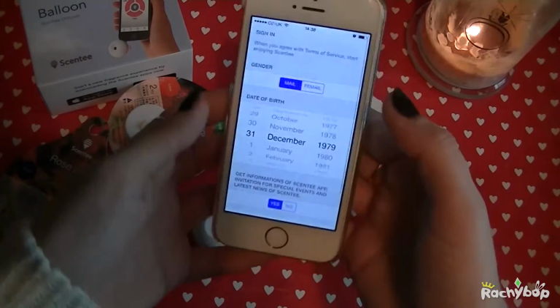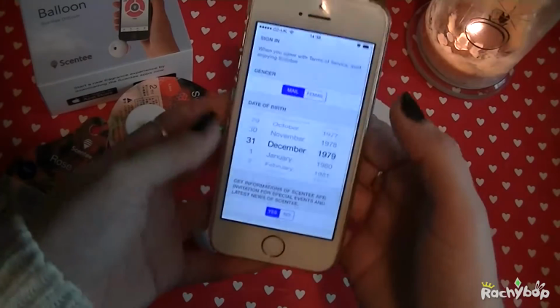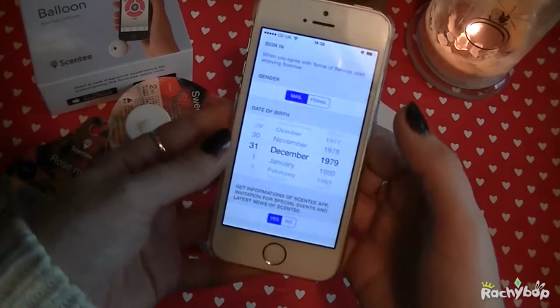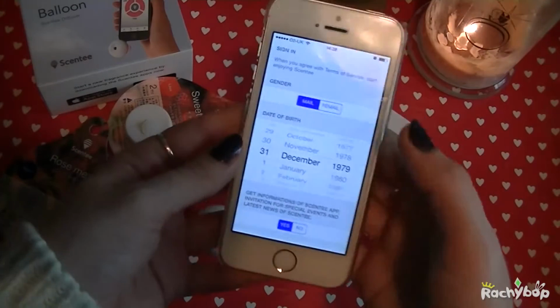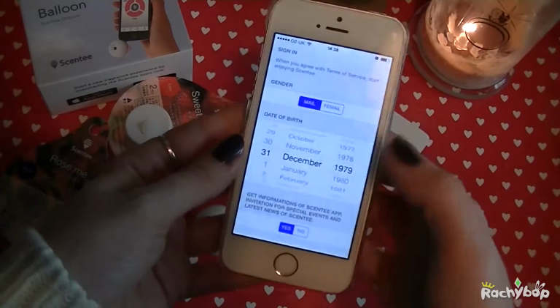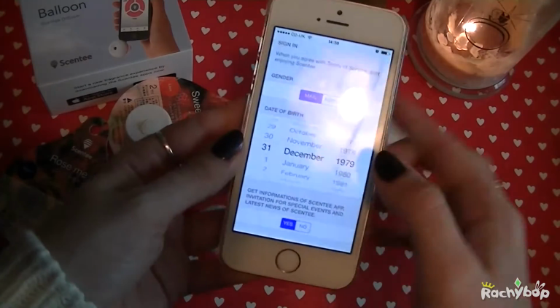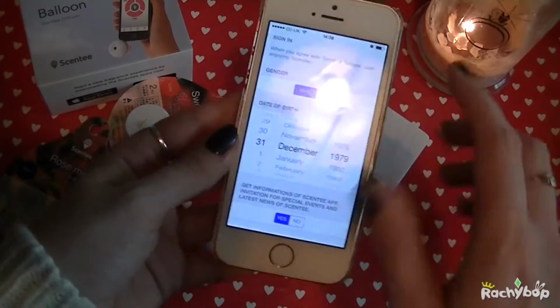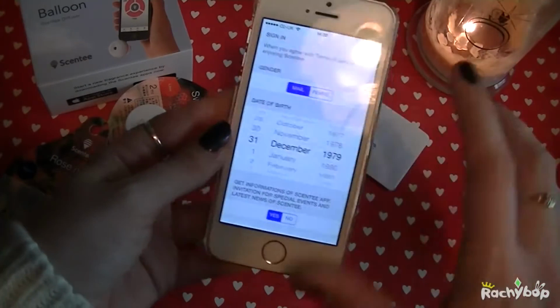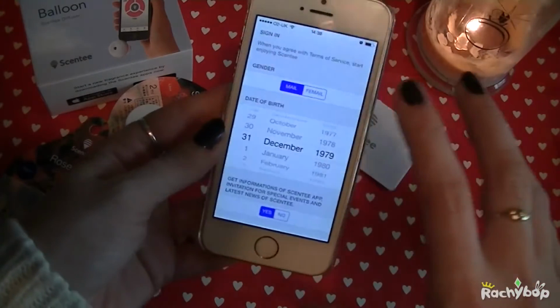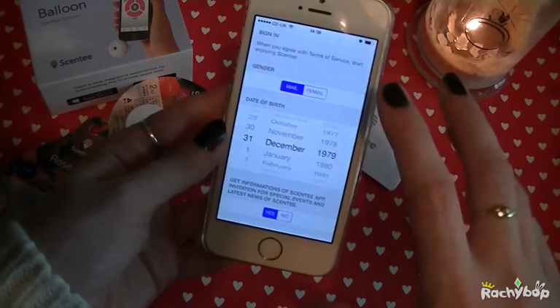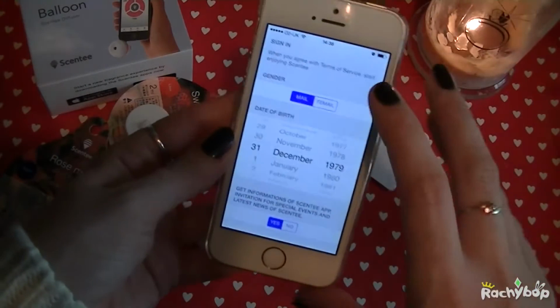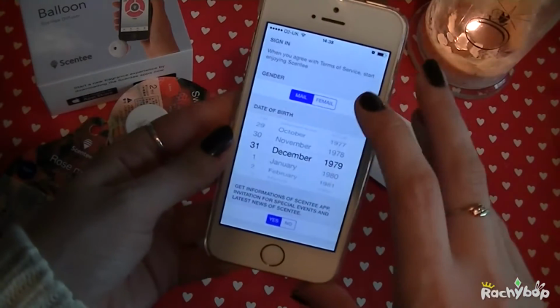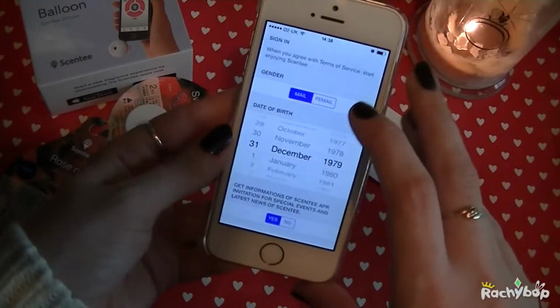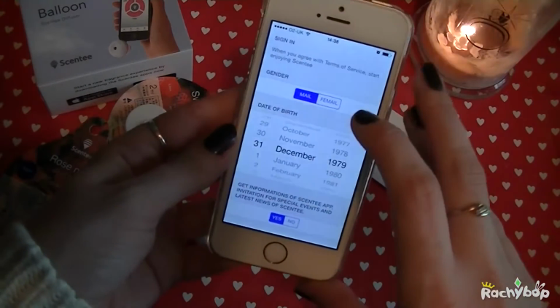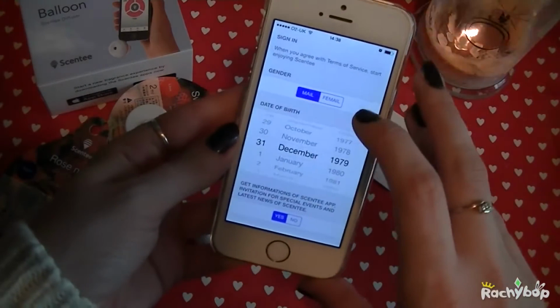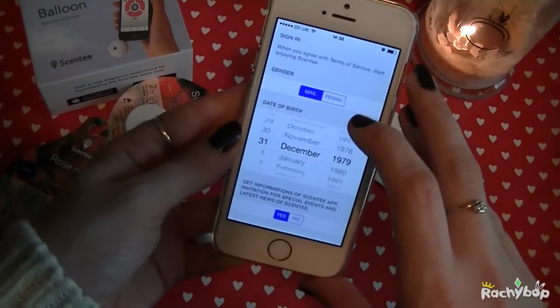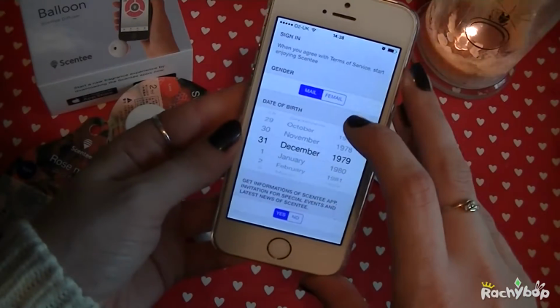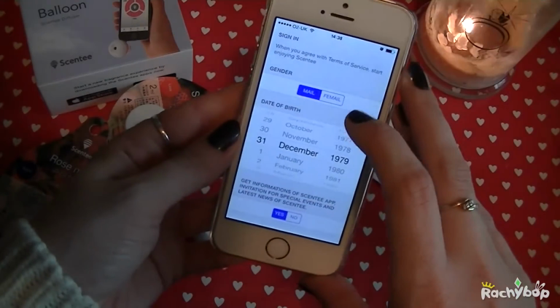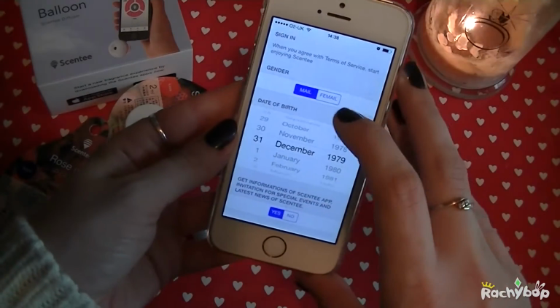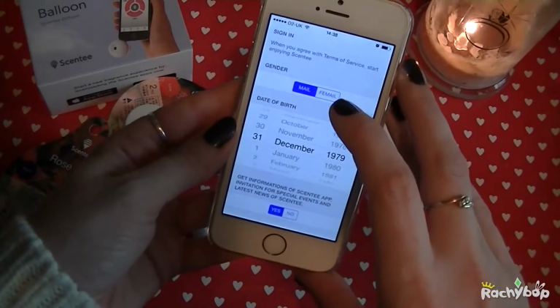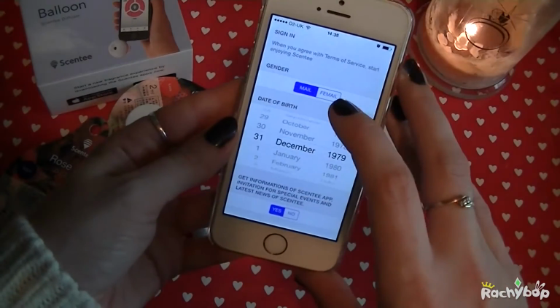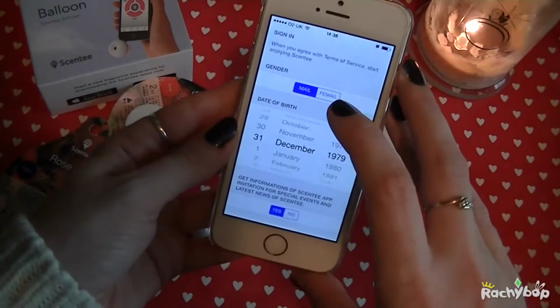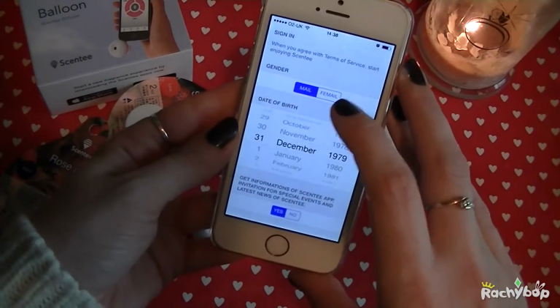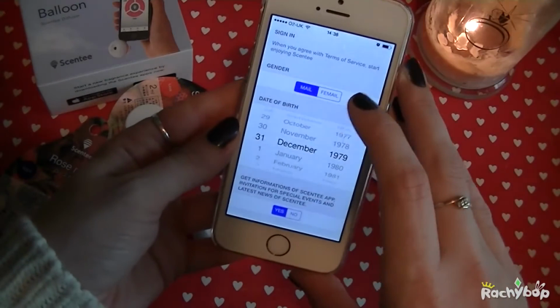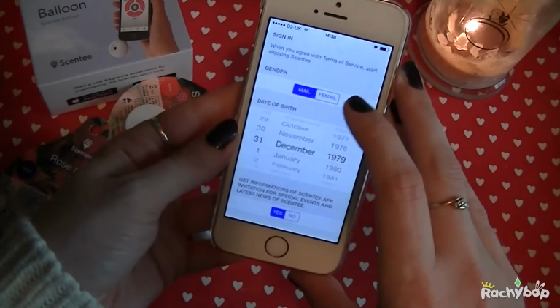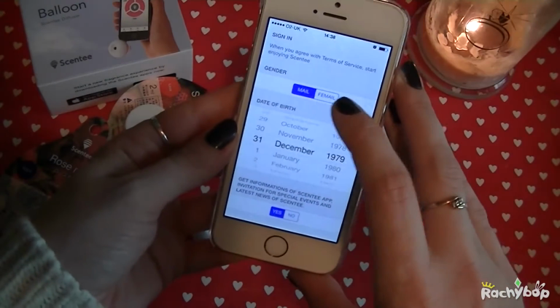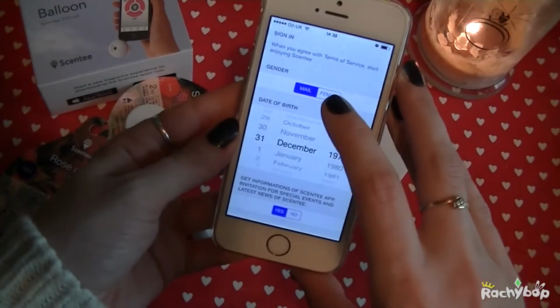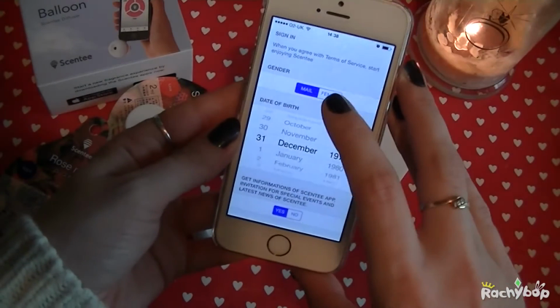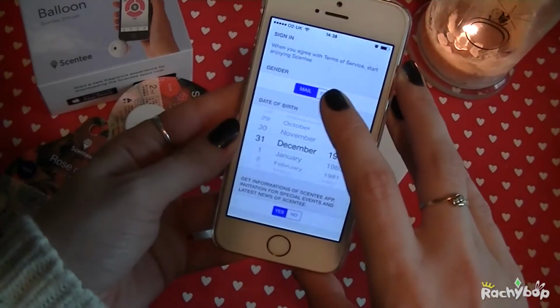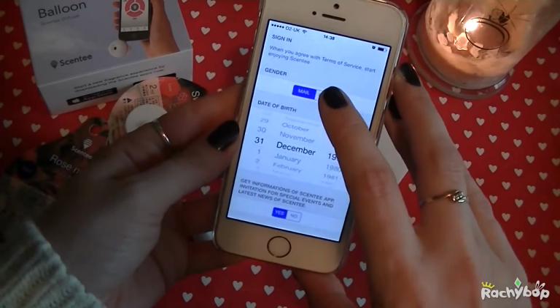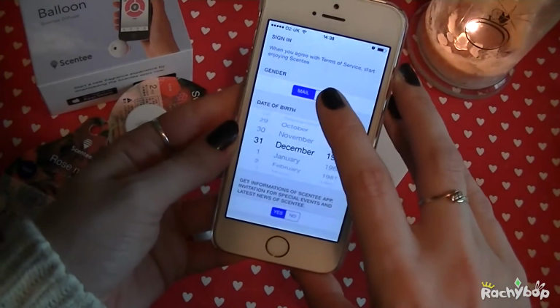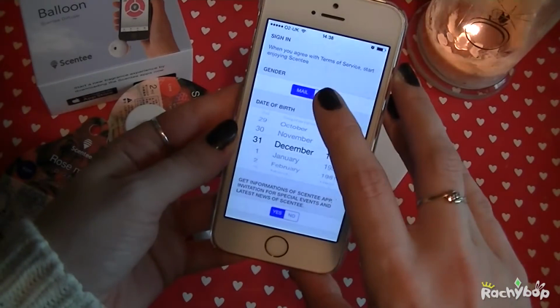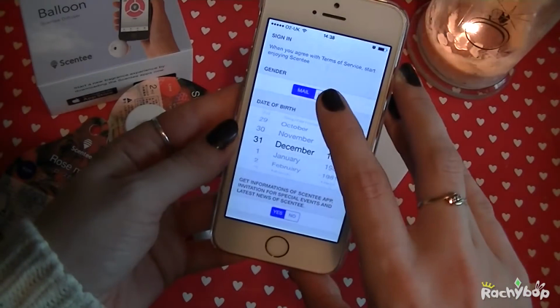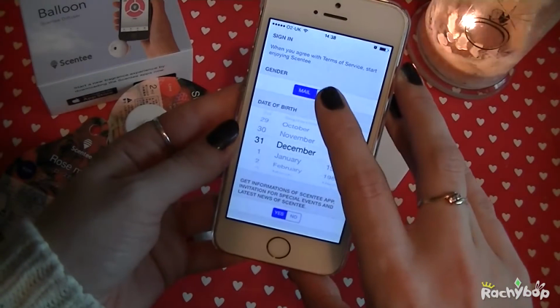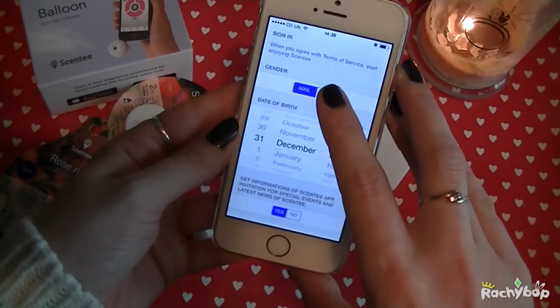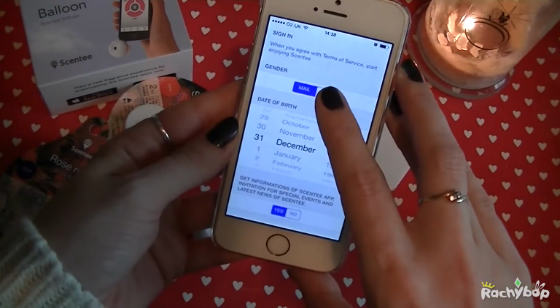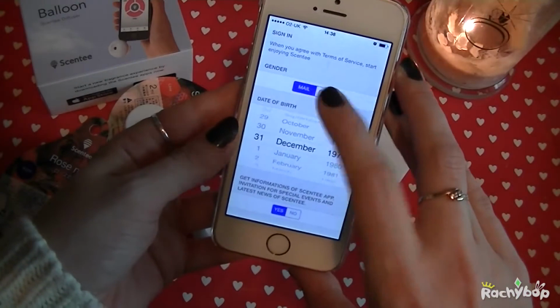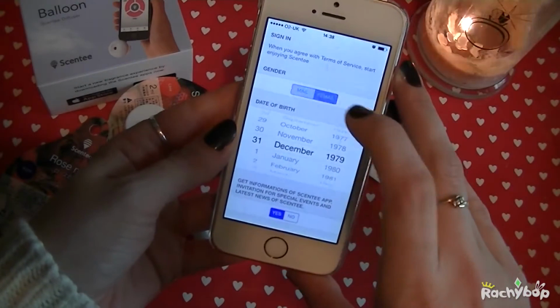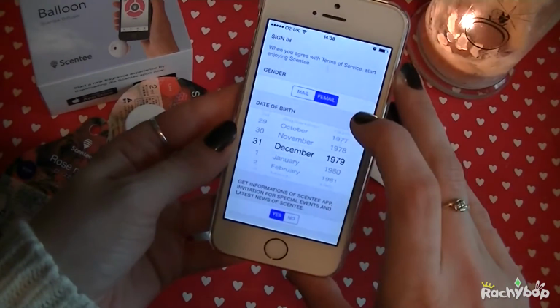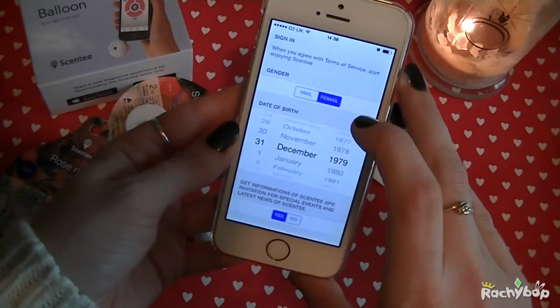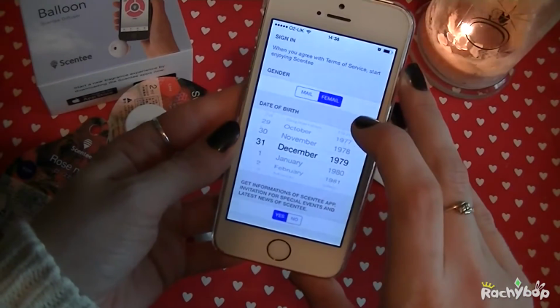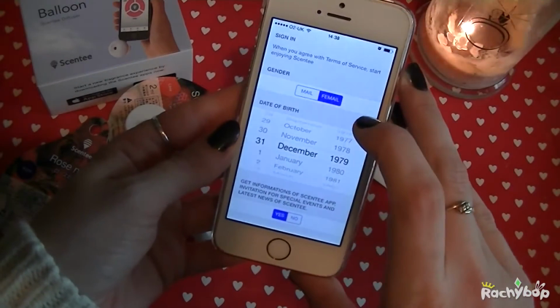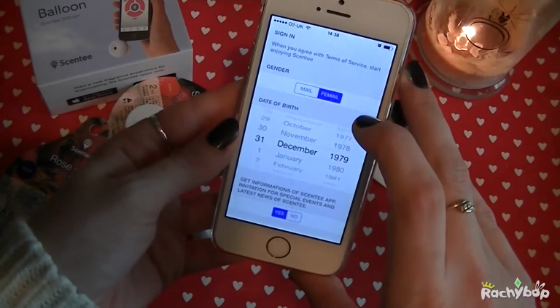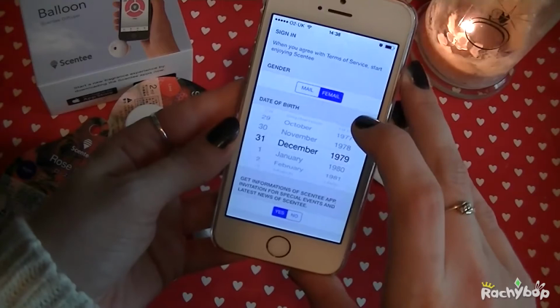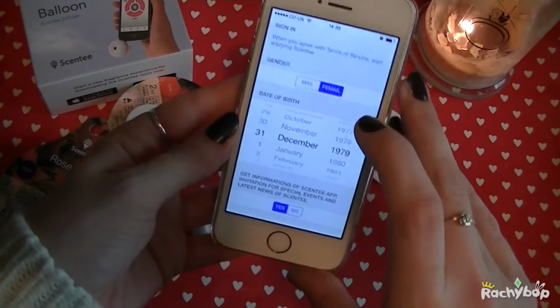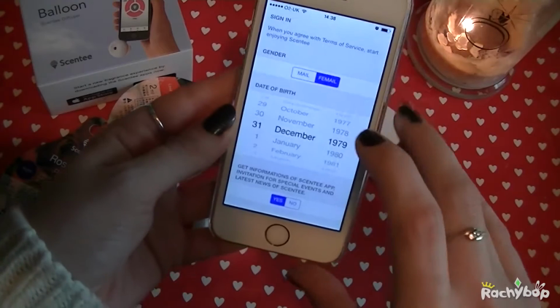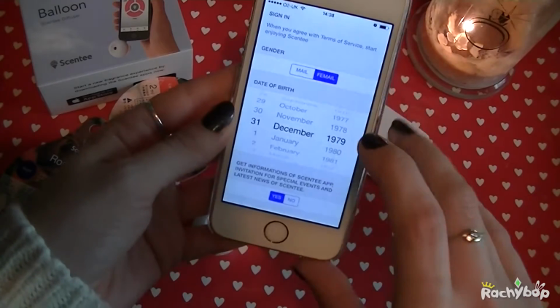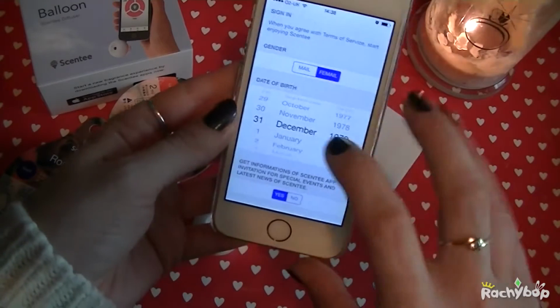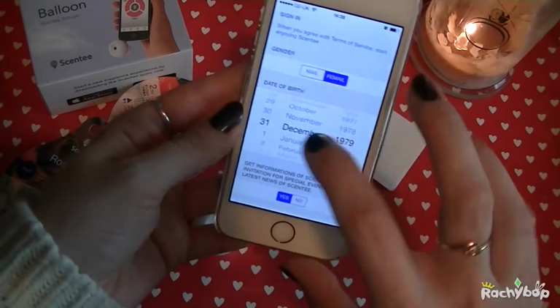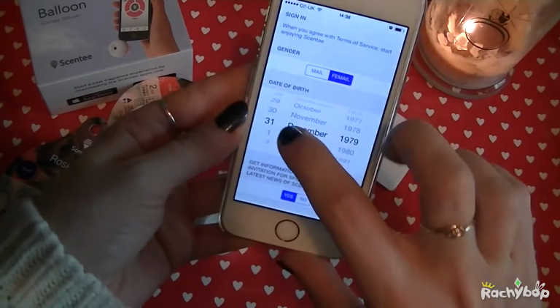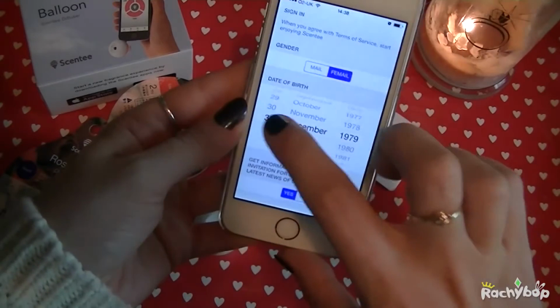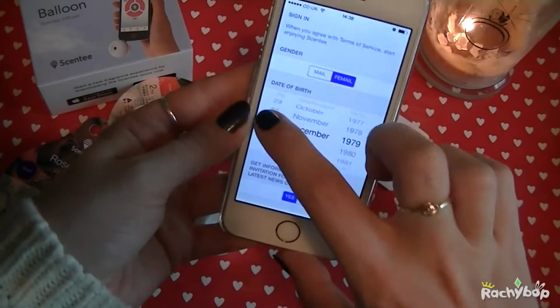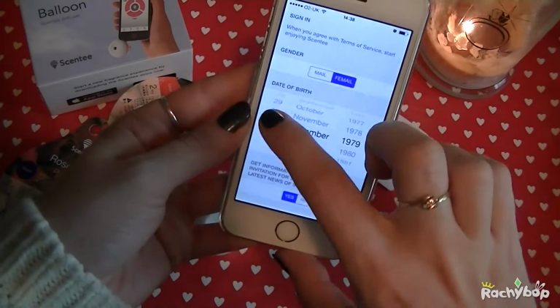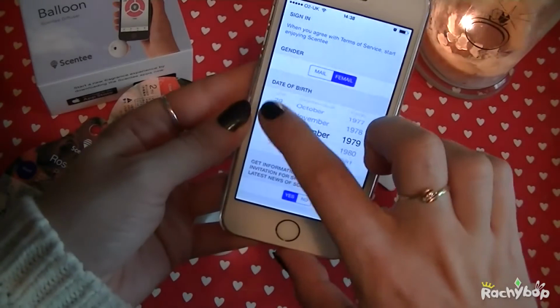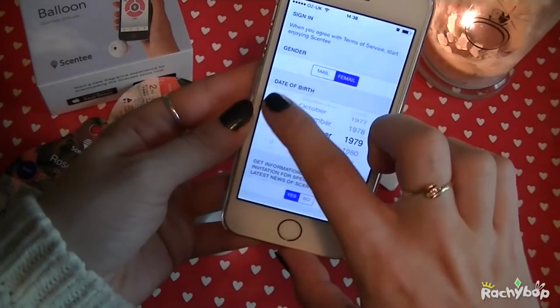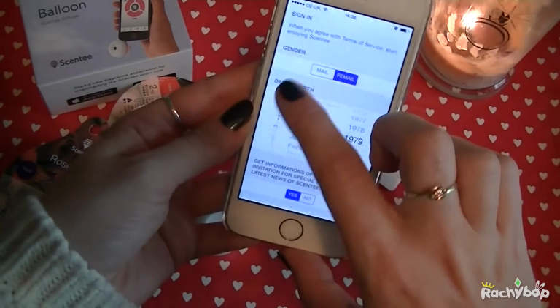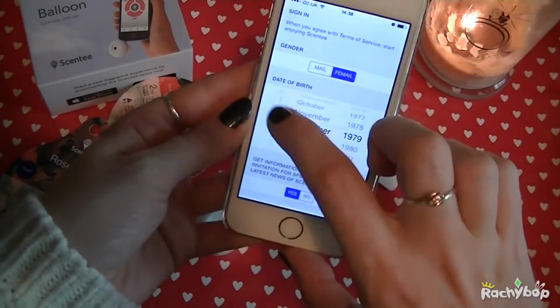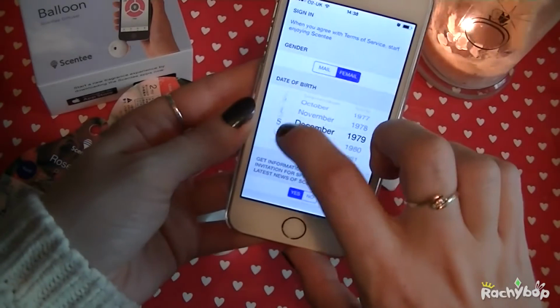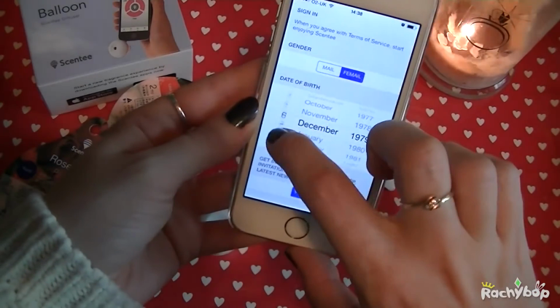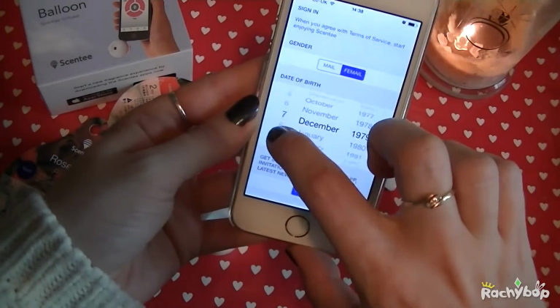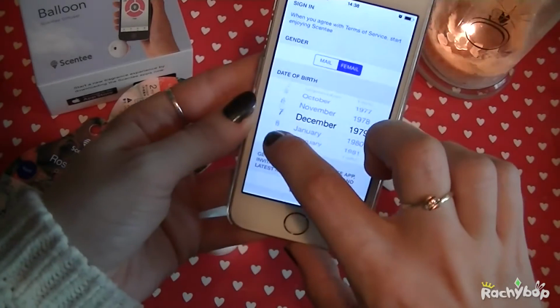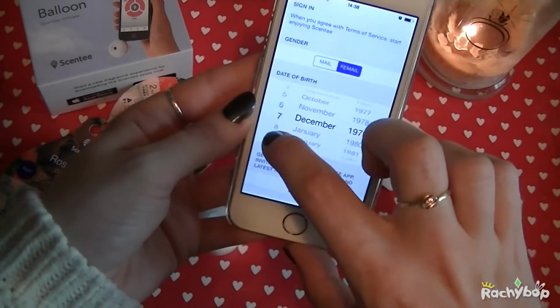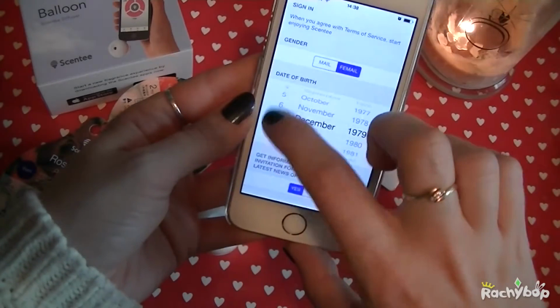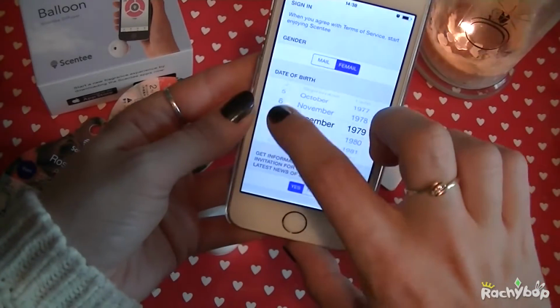I'll just turn the screen brightness down so you guys can see. And then it's asking me to sign in. Unfortunately it says male and female spelt horrendously wrong but we'll try and look past that.